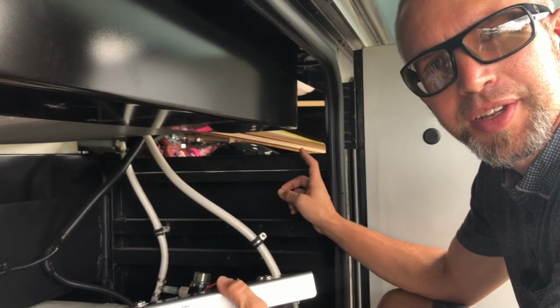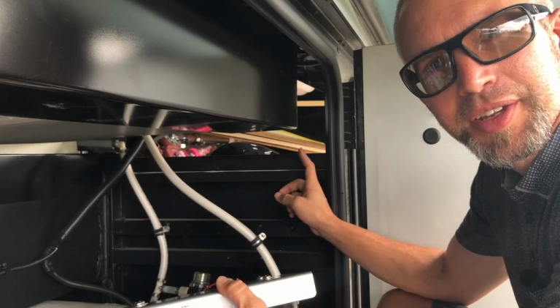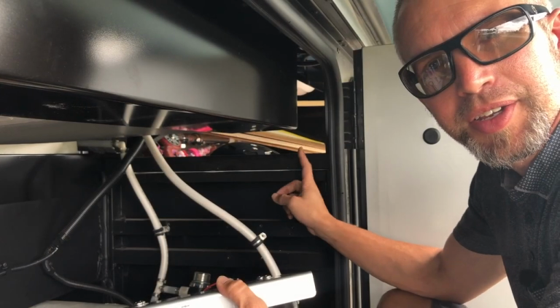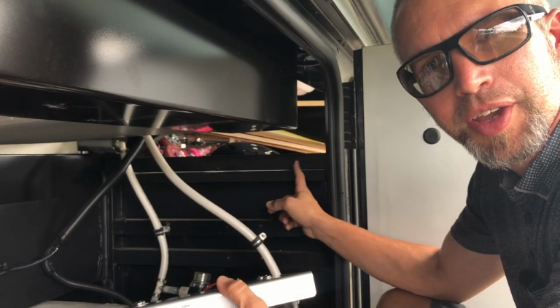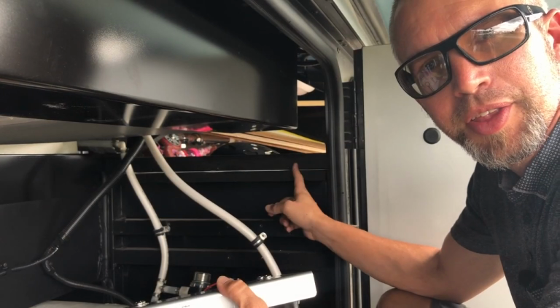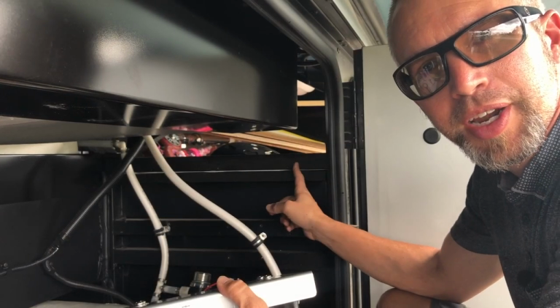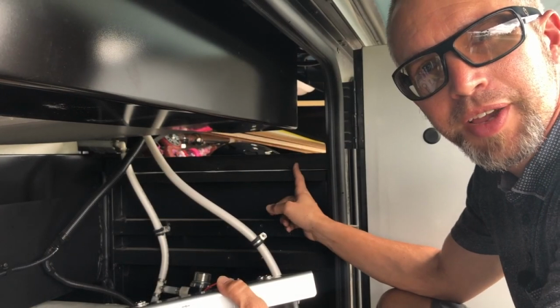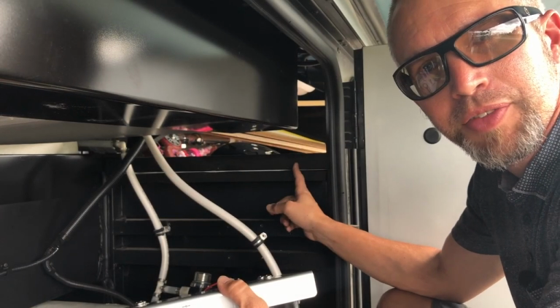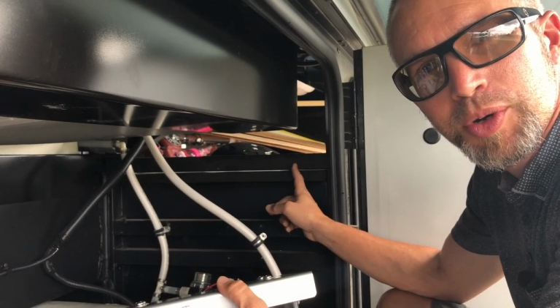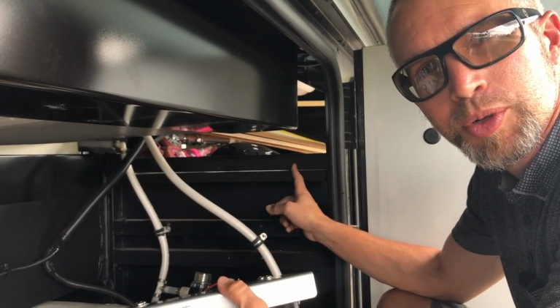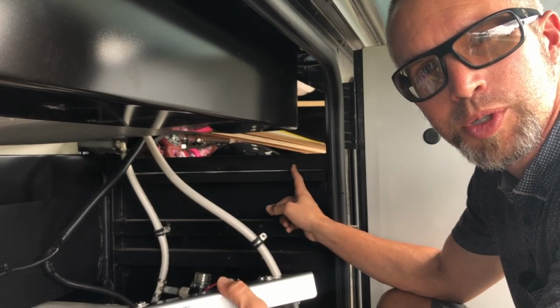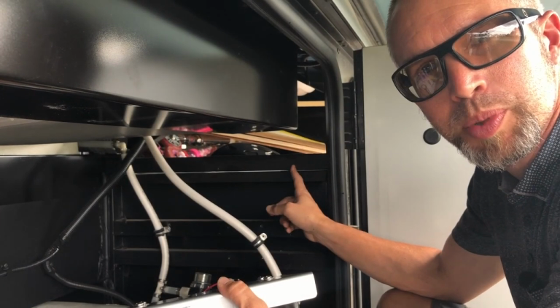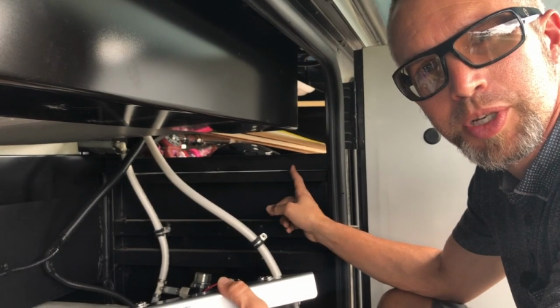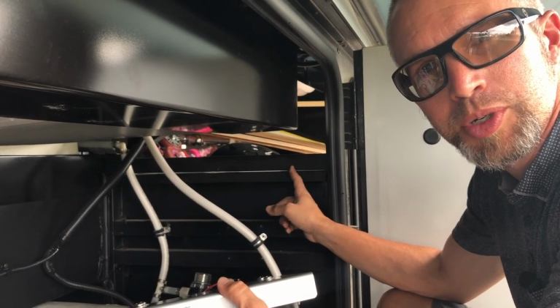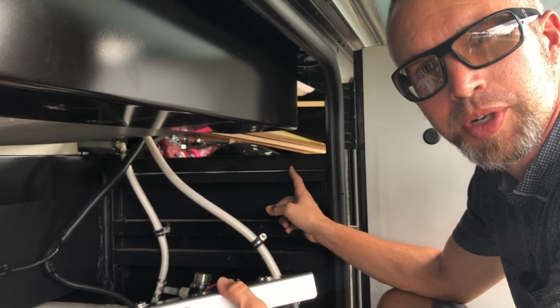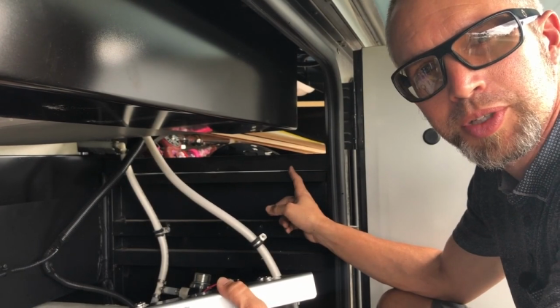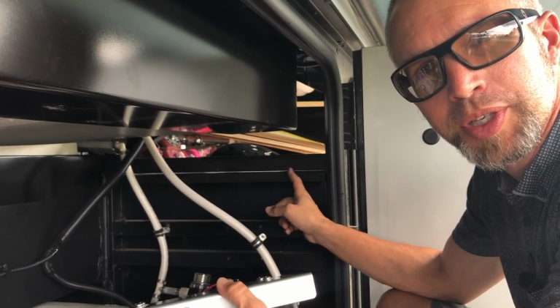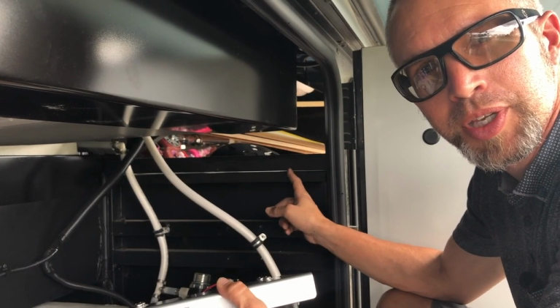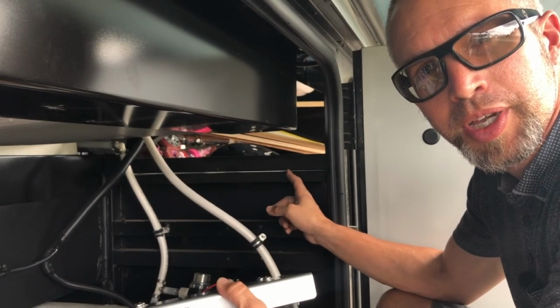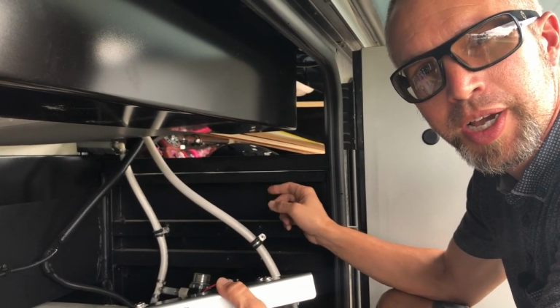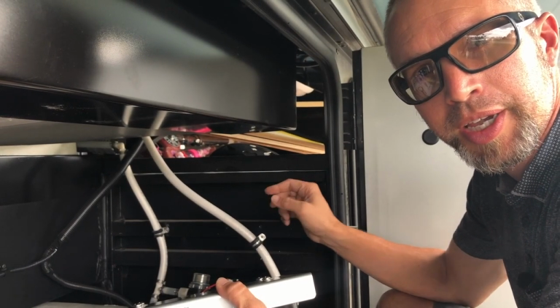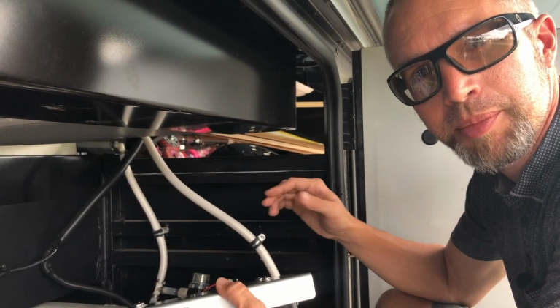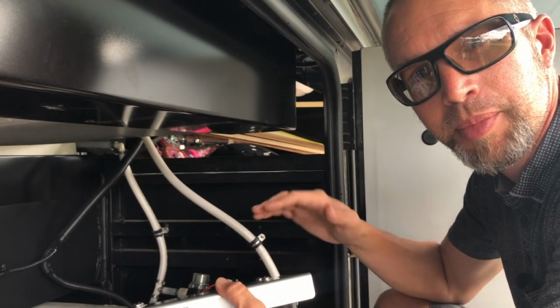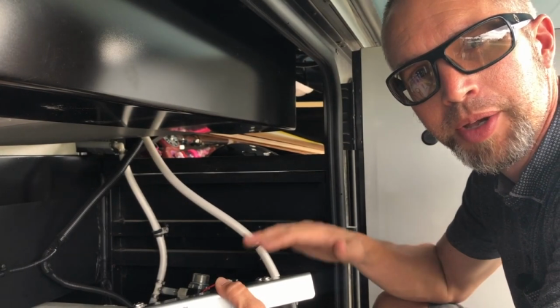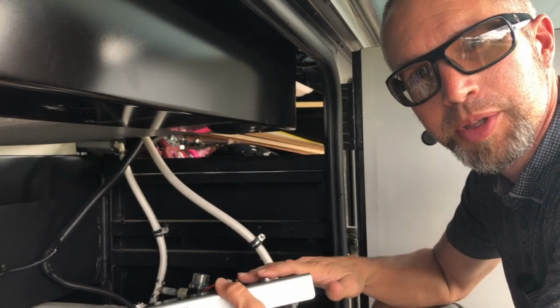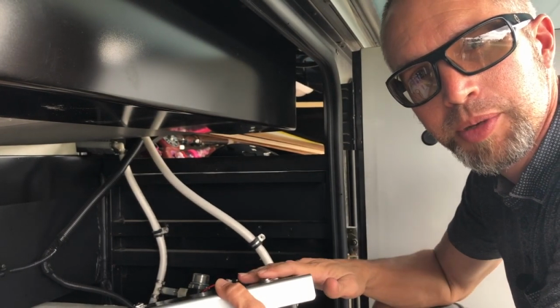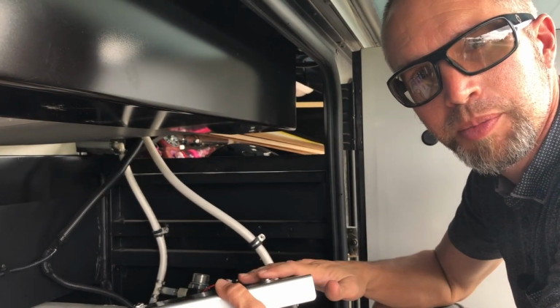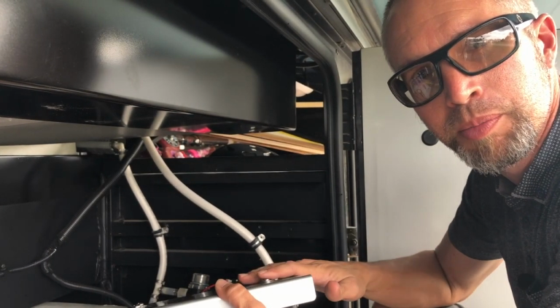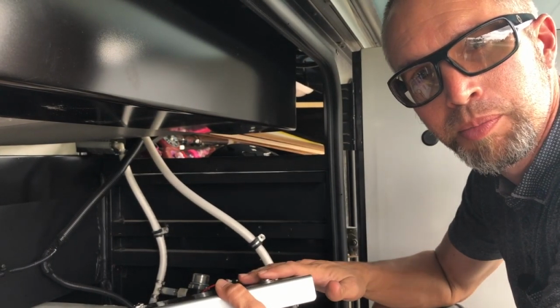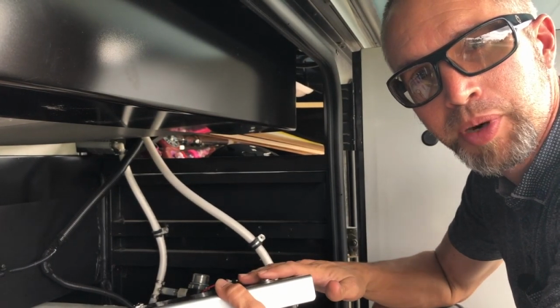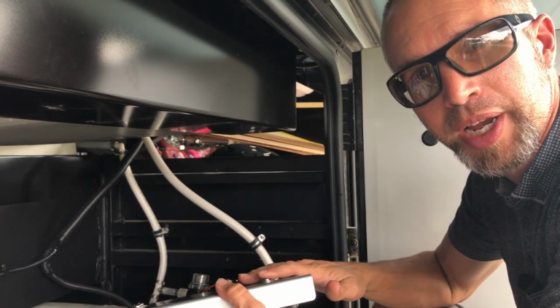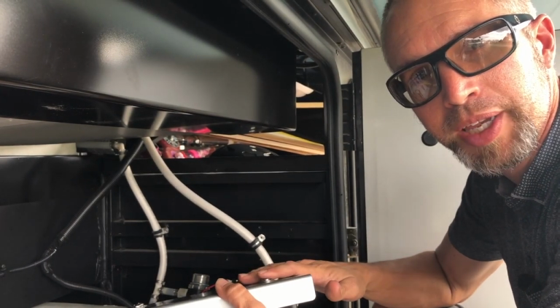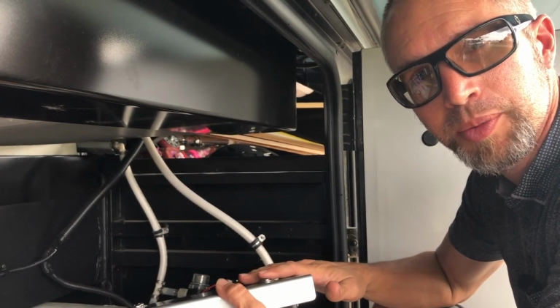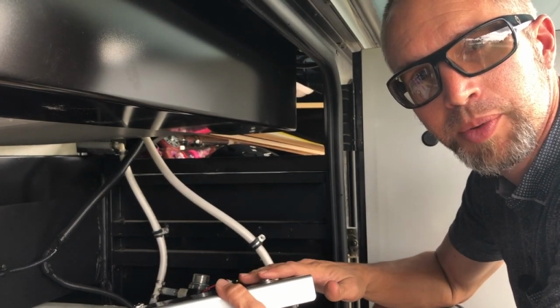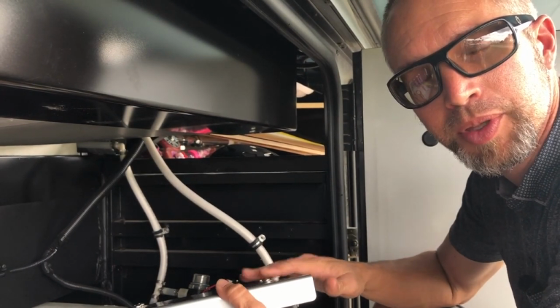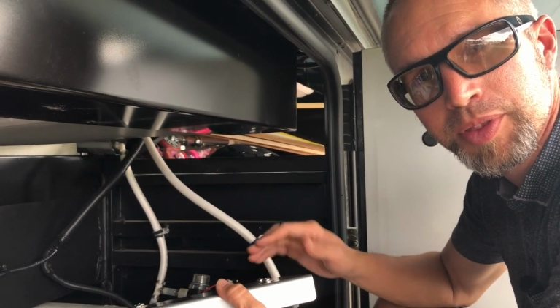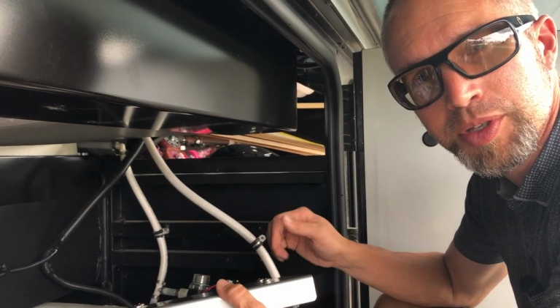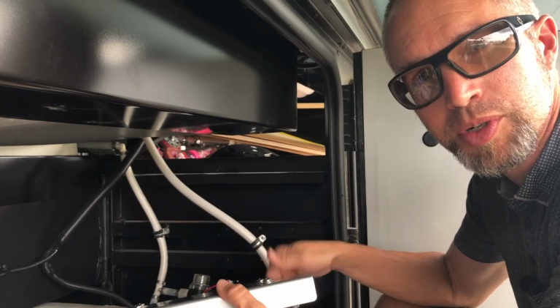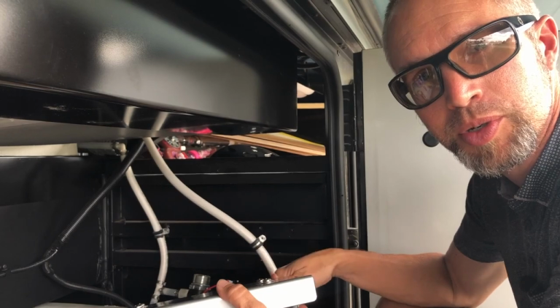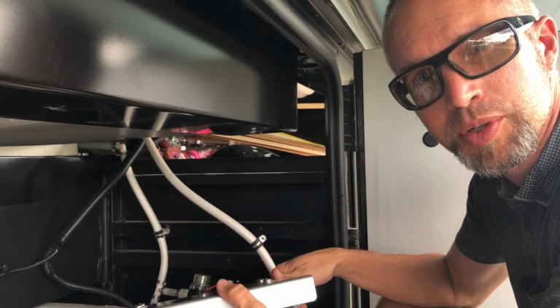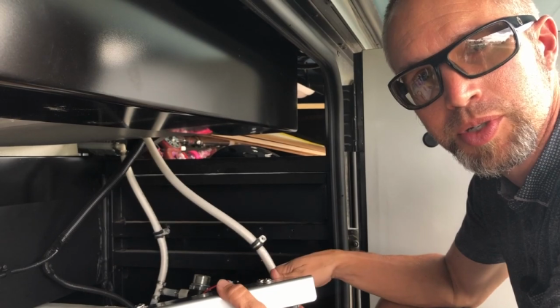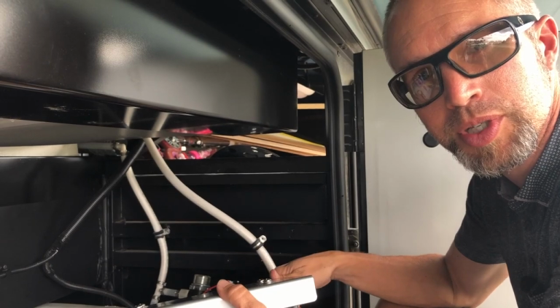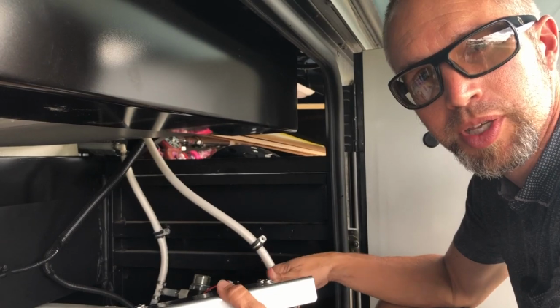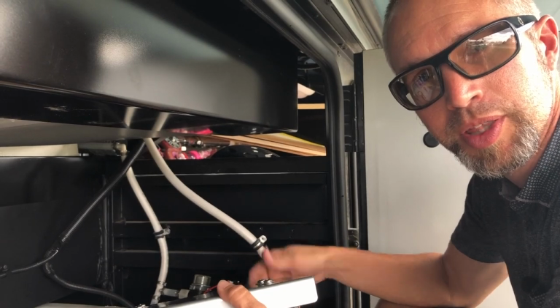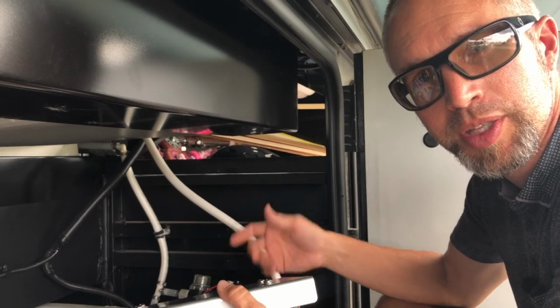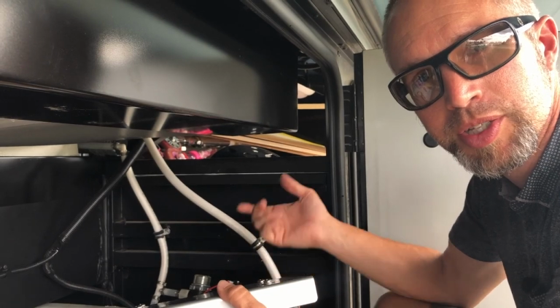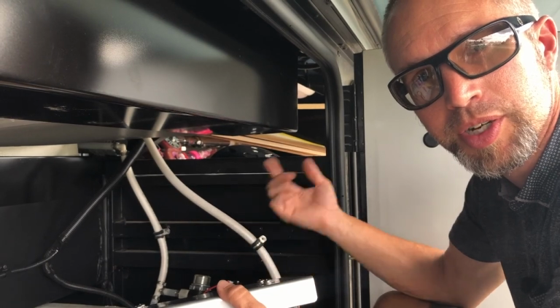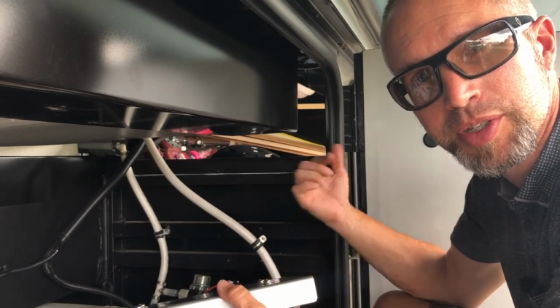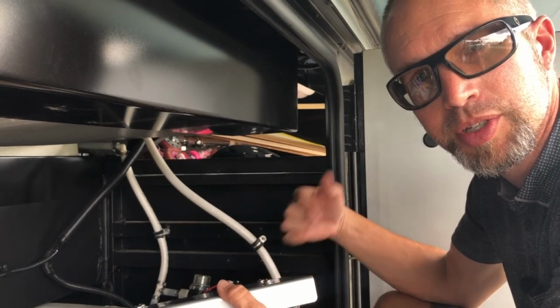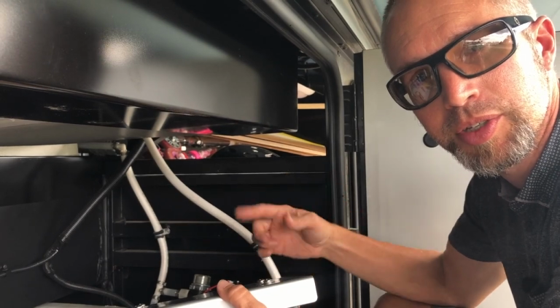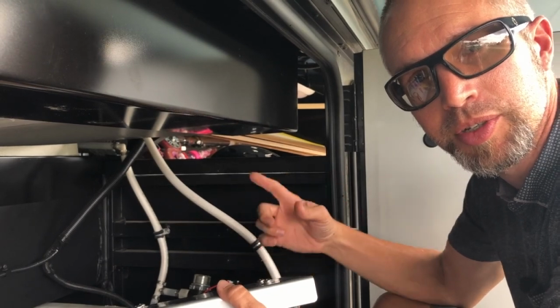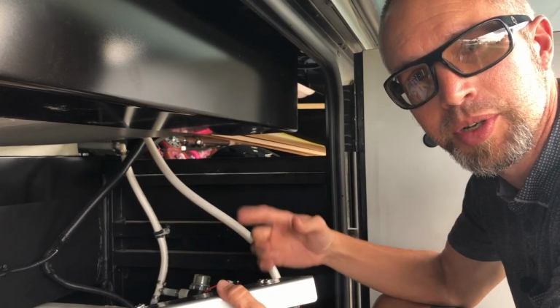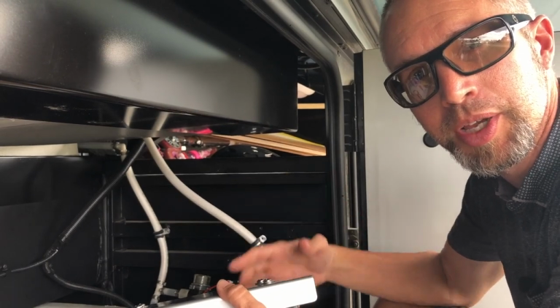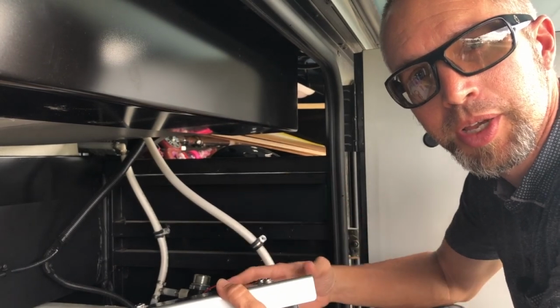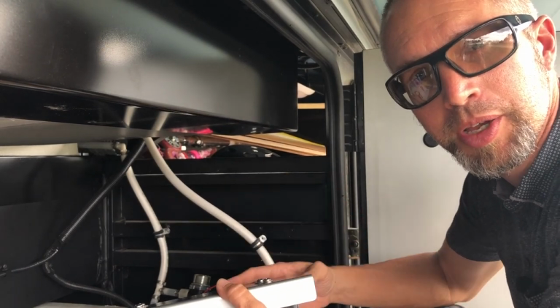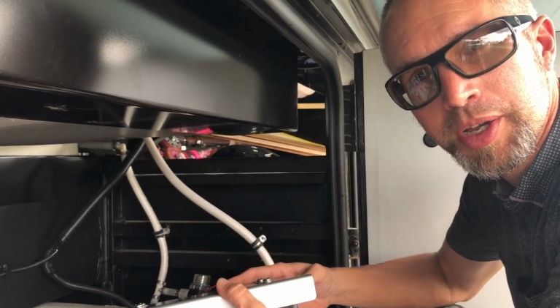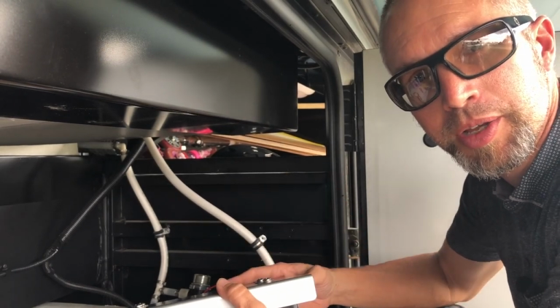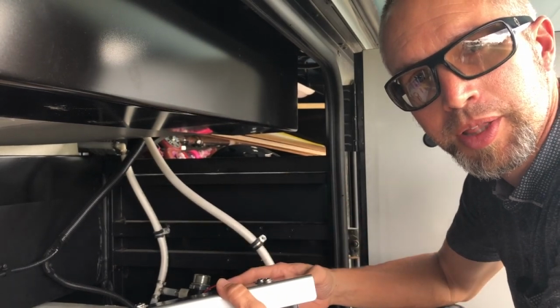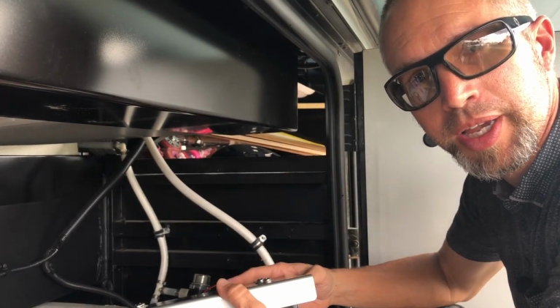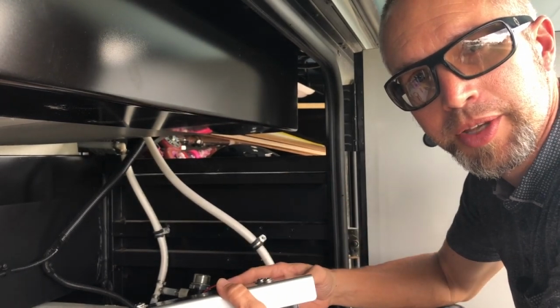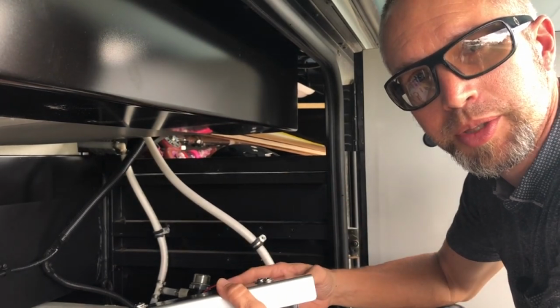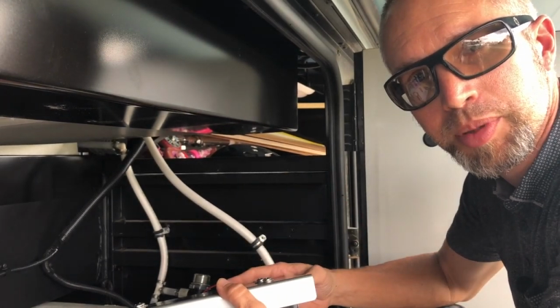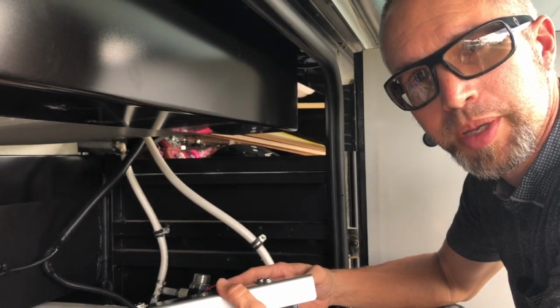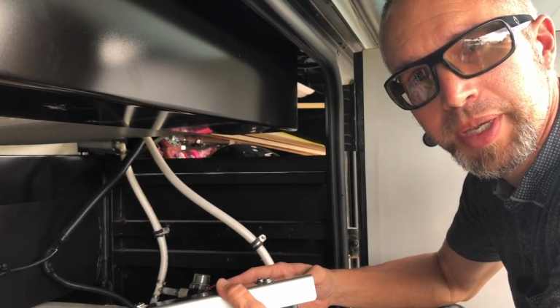Now that I have the holes pre-drilled, I can mount the bracket with the screws and then start to lay out the plumbing.